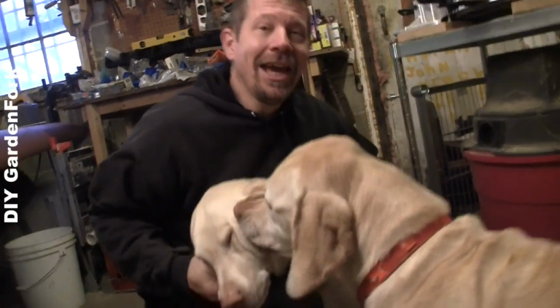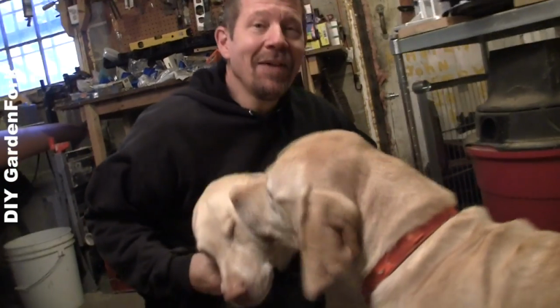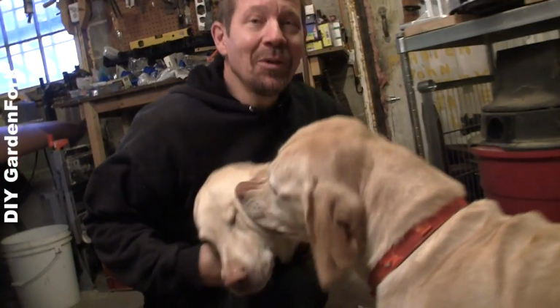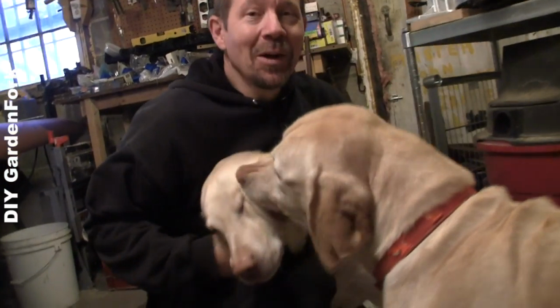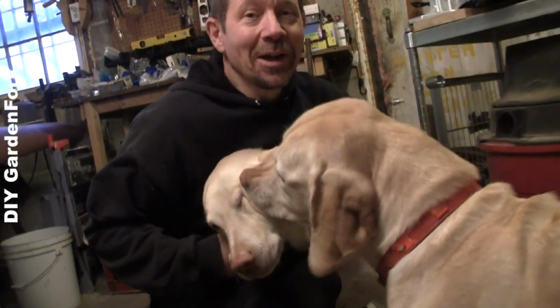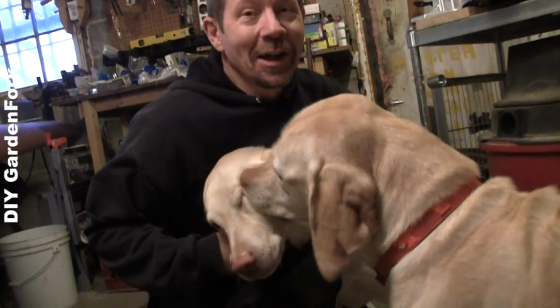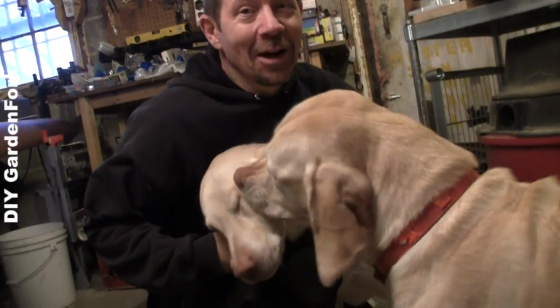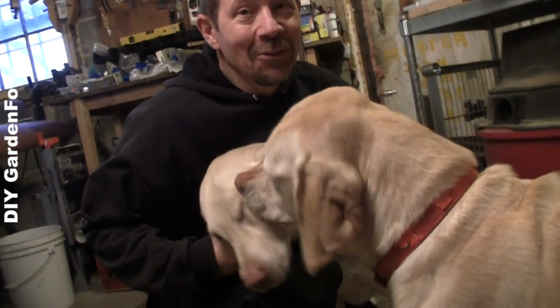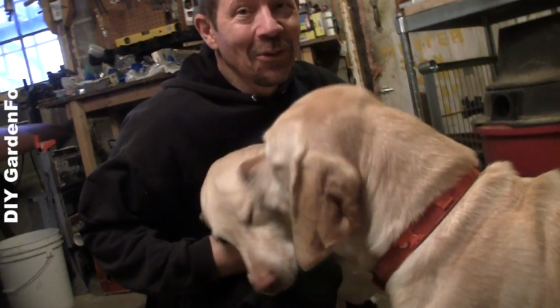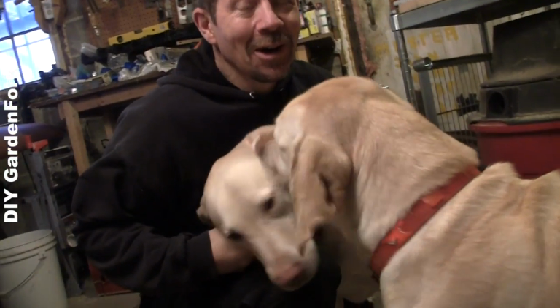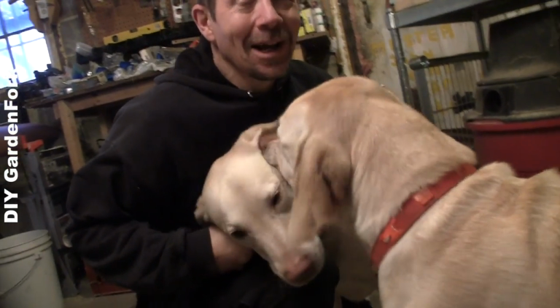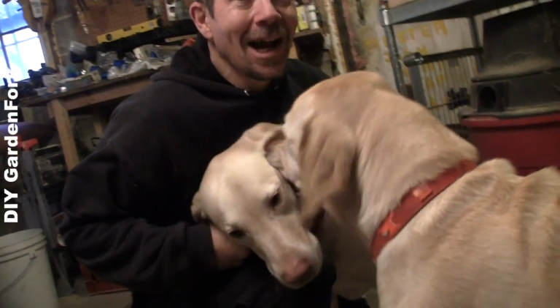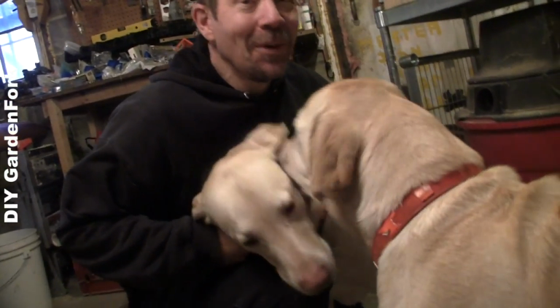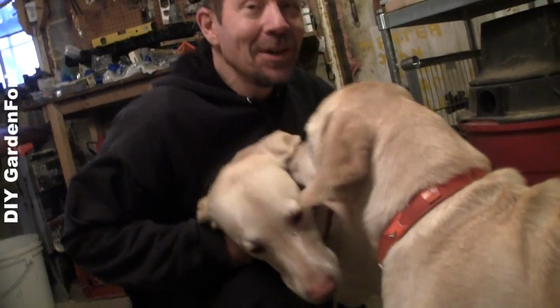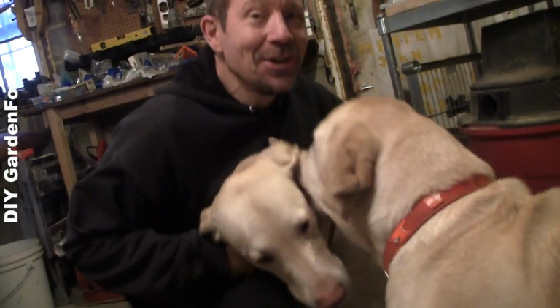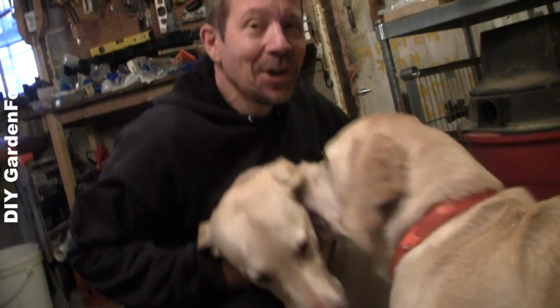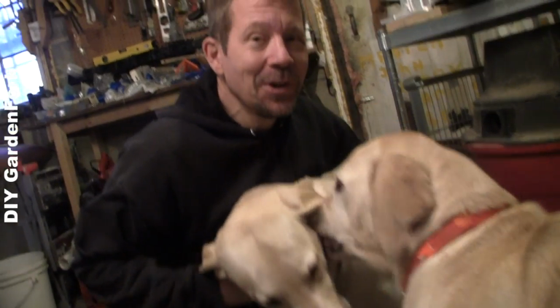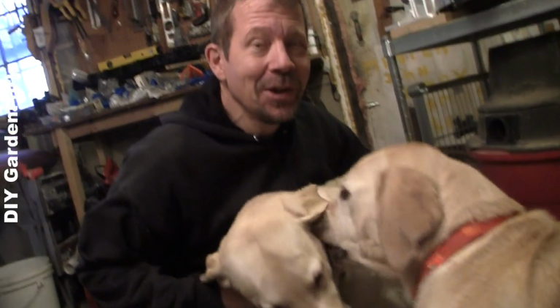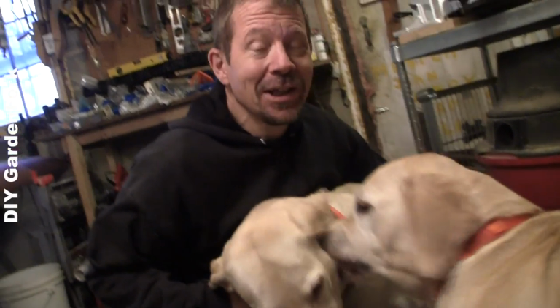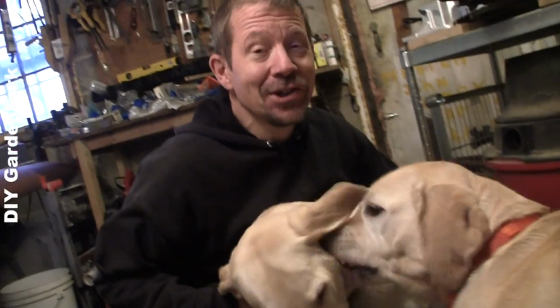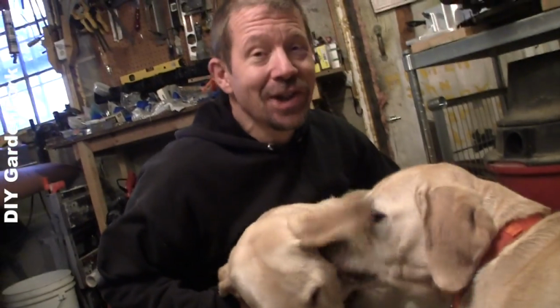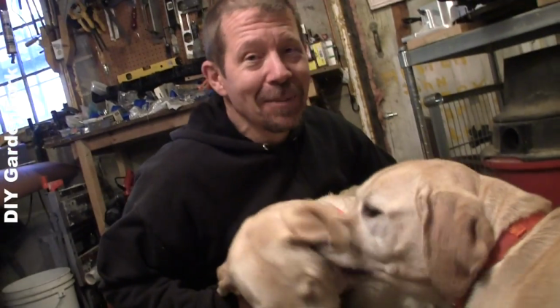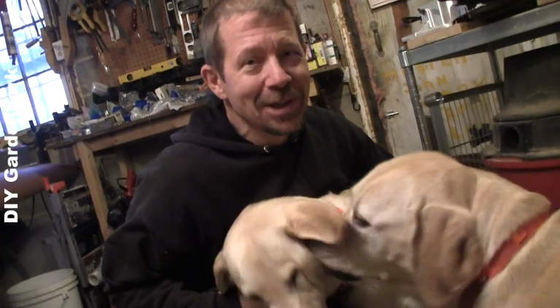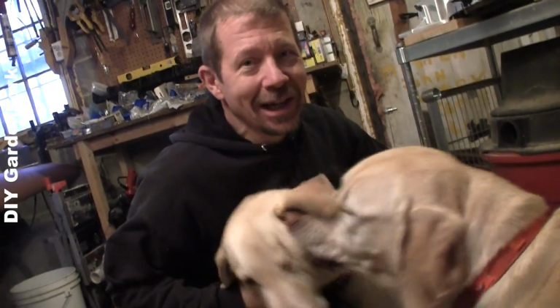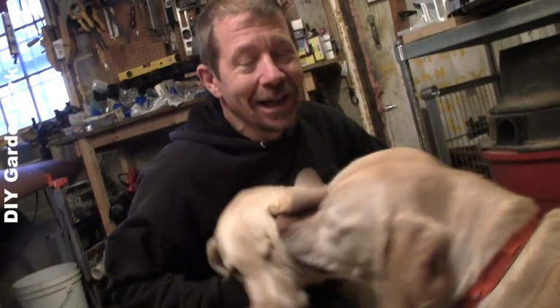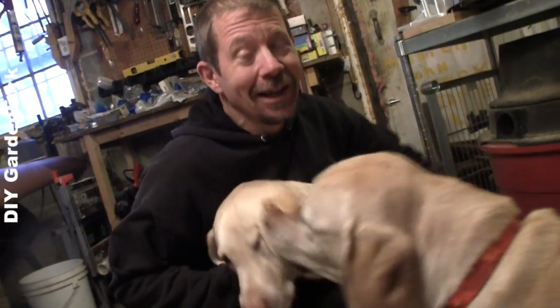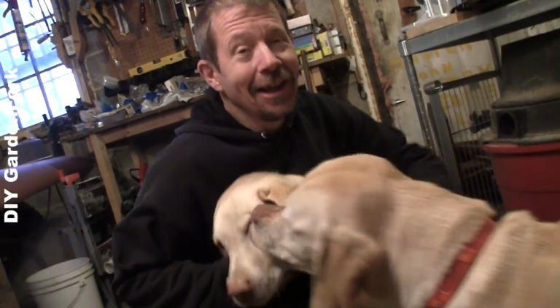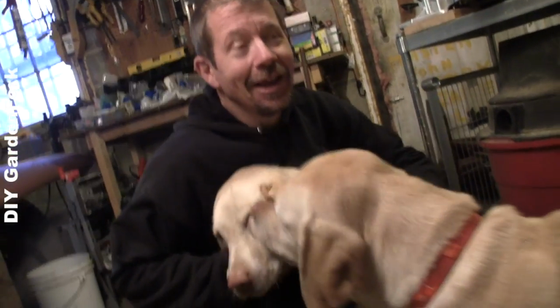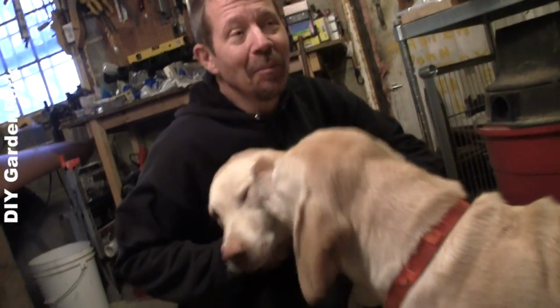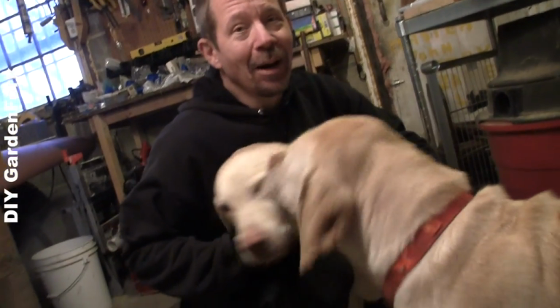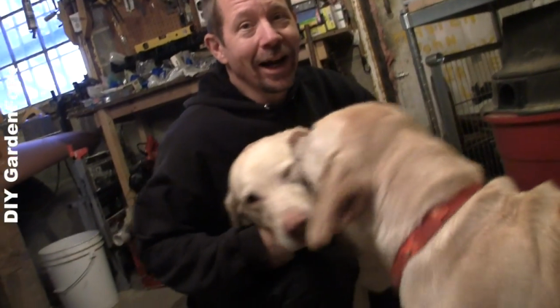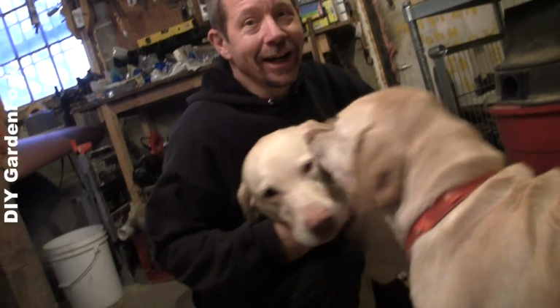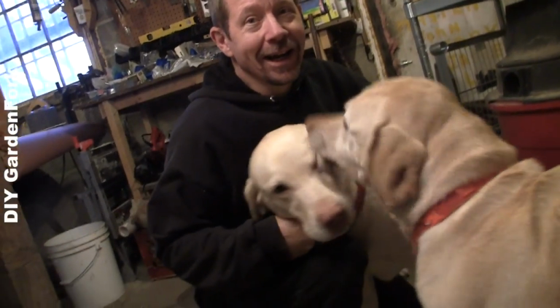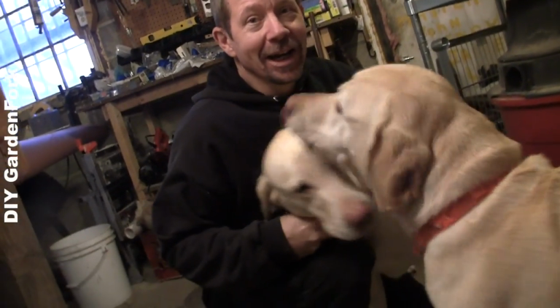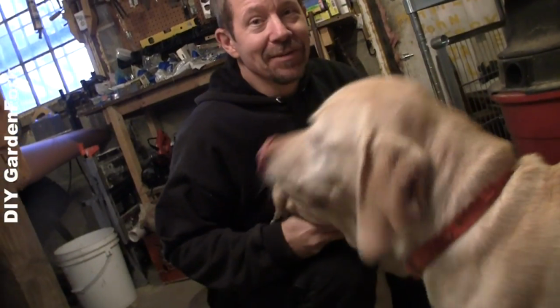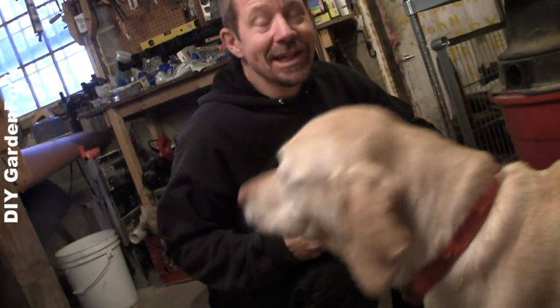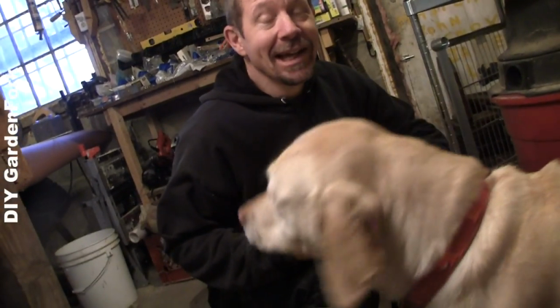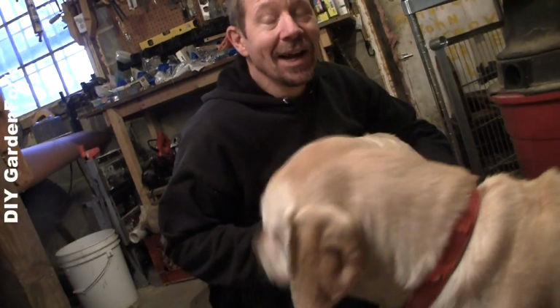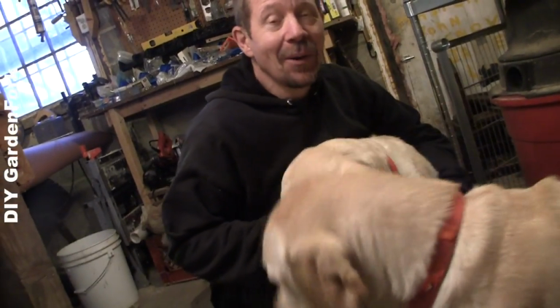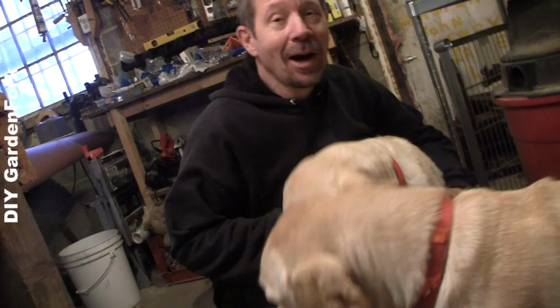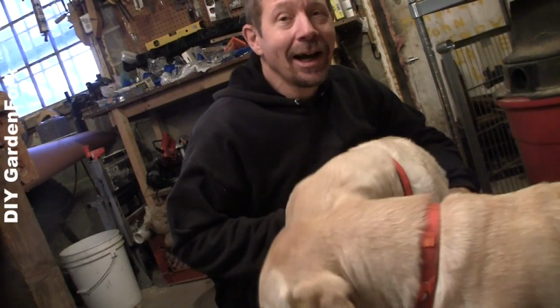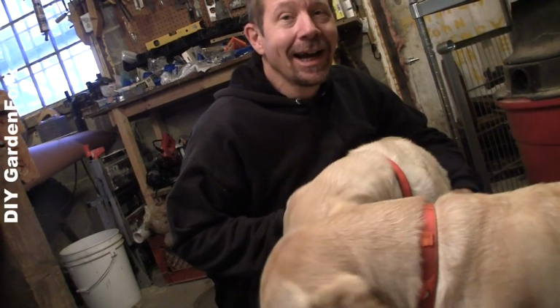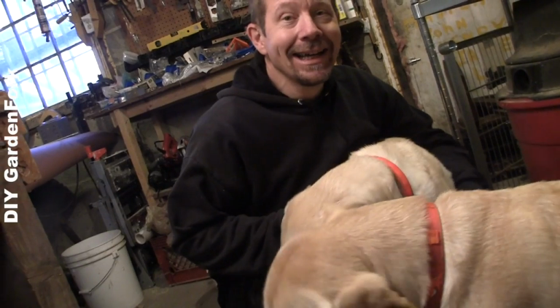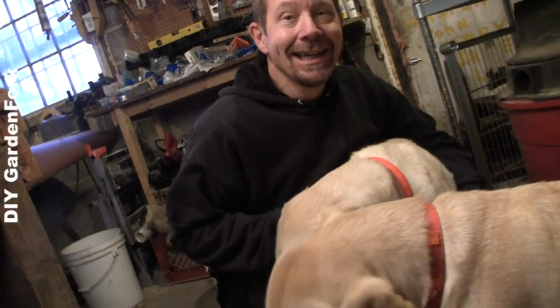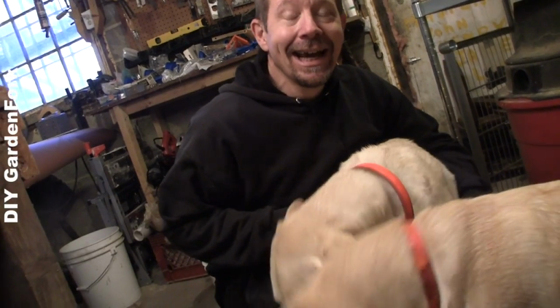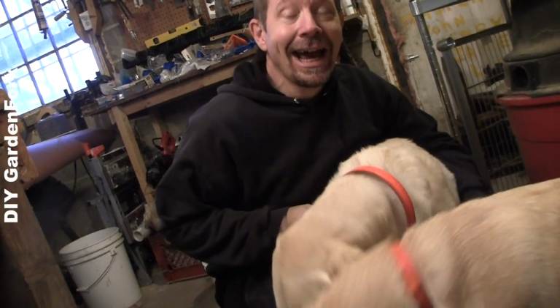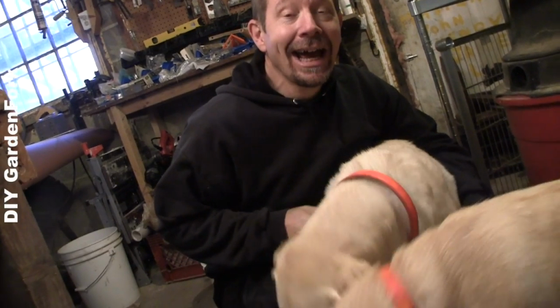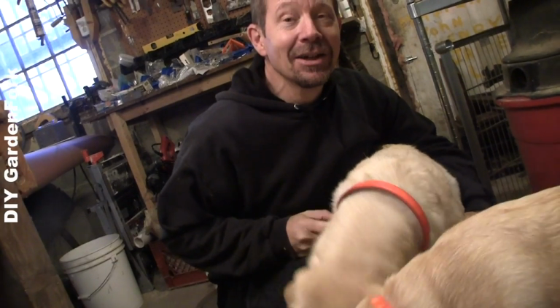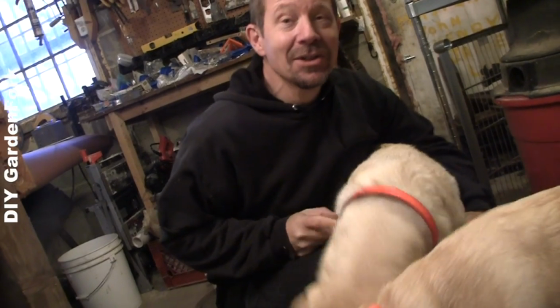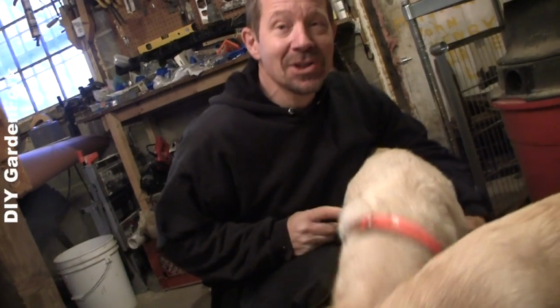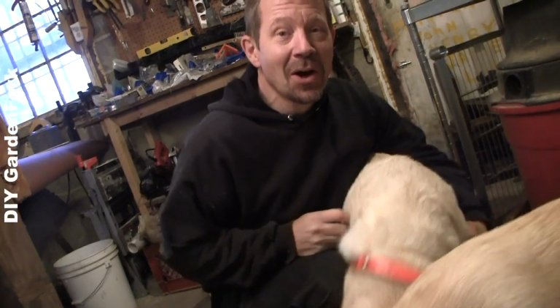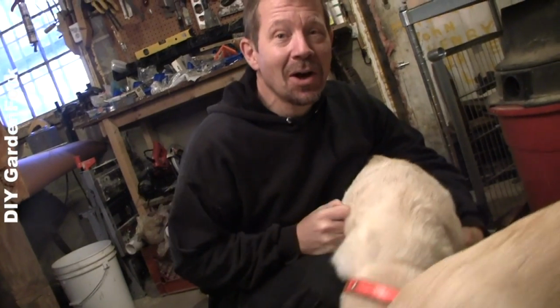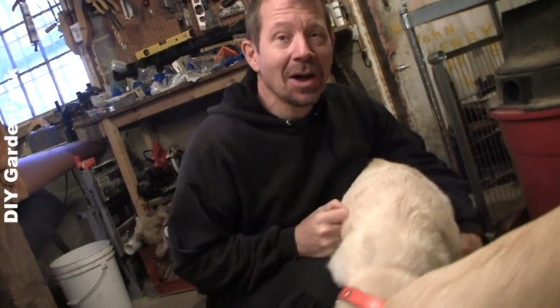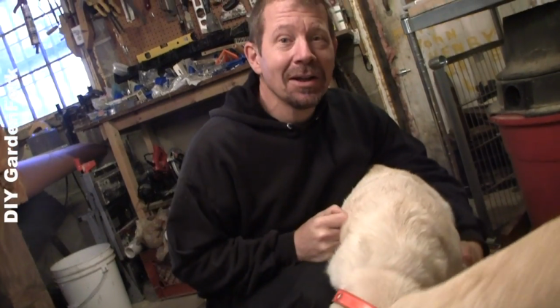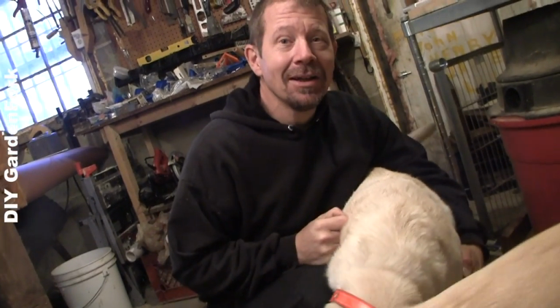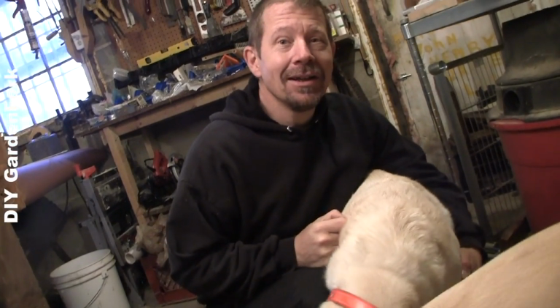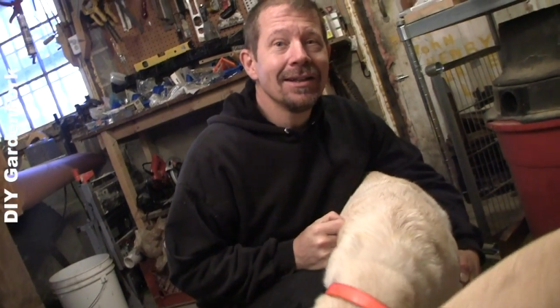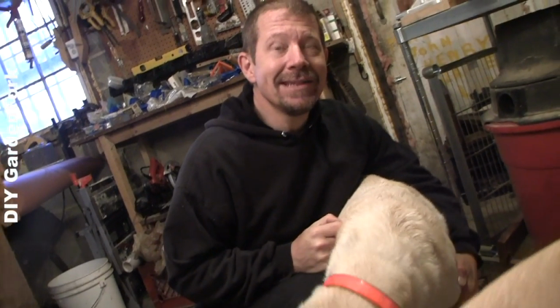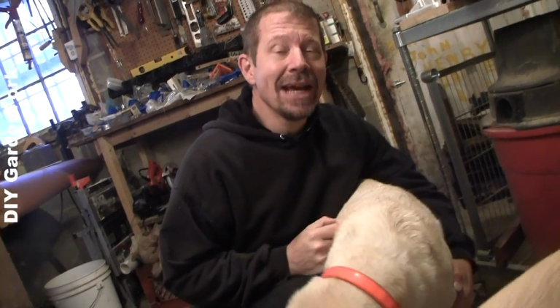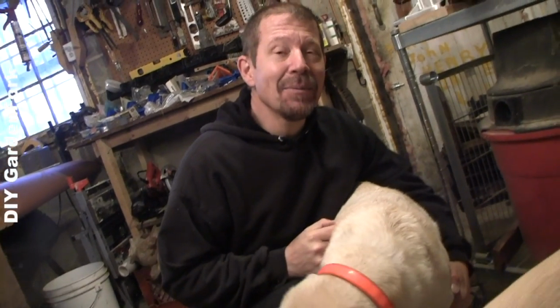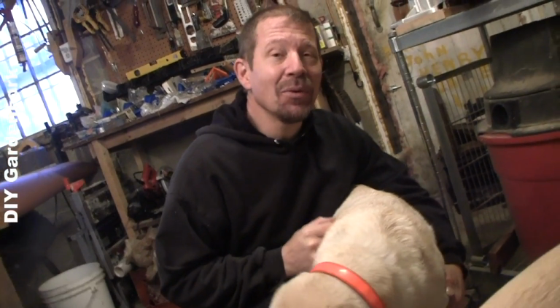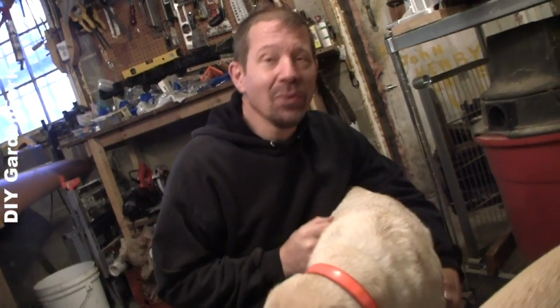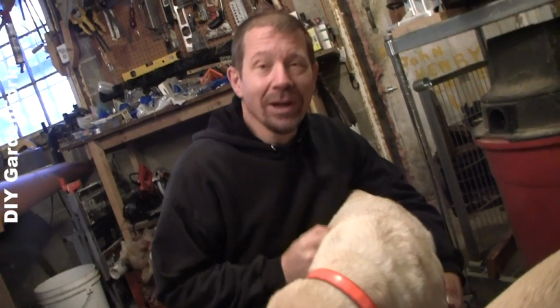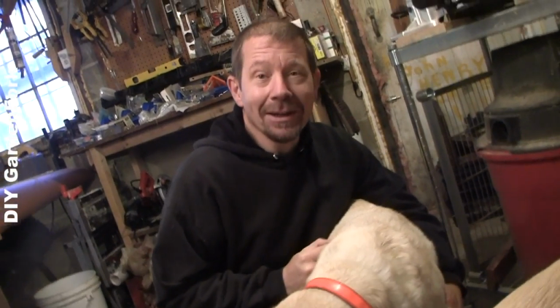Hey everyone, welcome to GardenFork. I wanted to show you in the shop today my kind of DIY IKEA hack saw table rig.